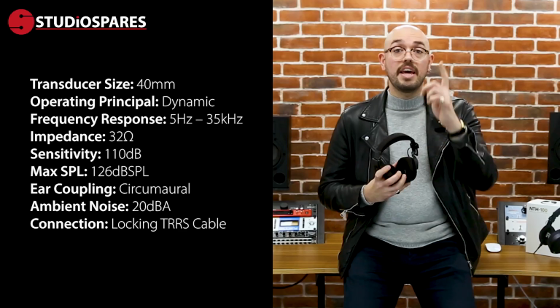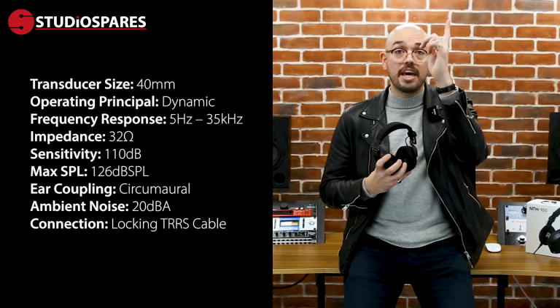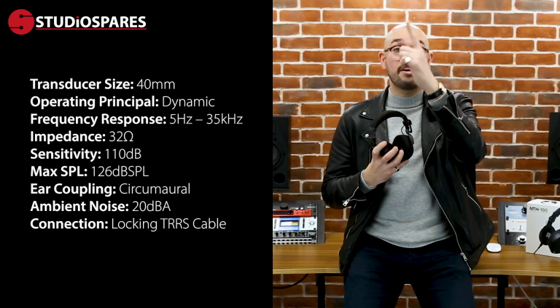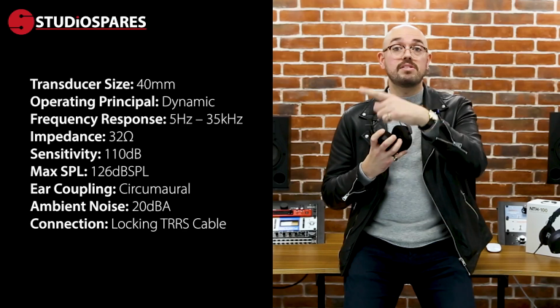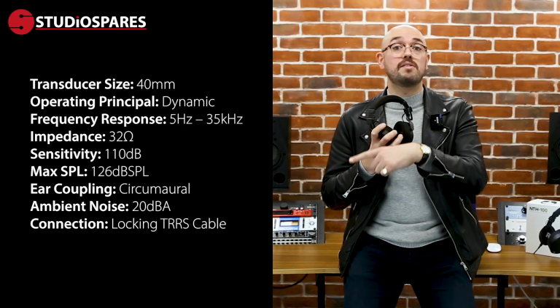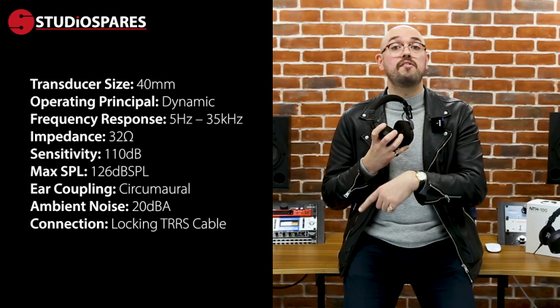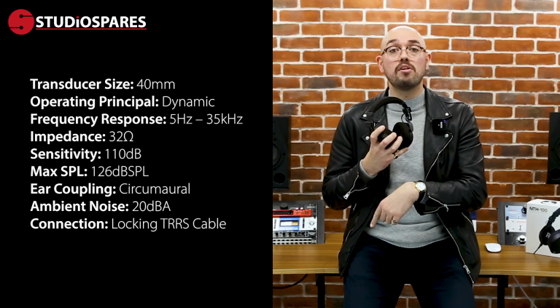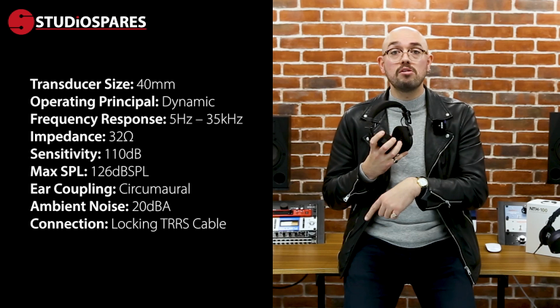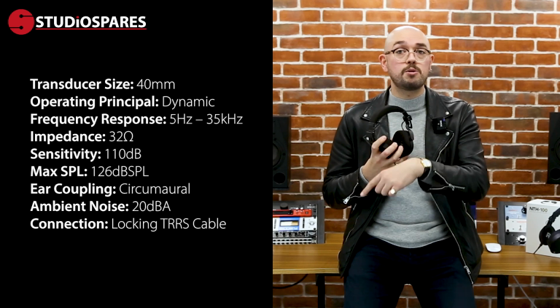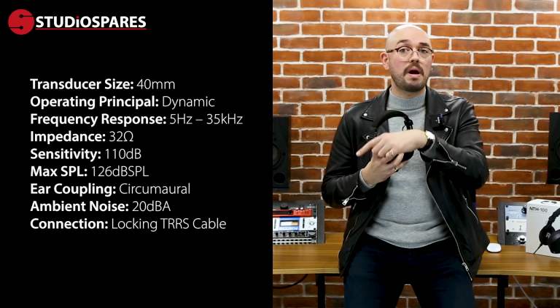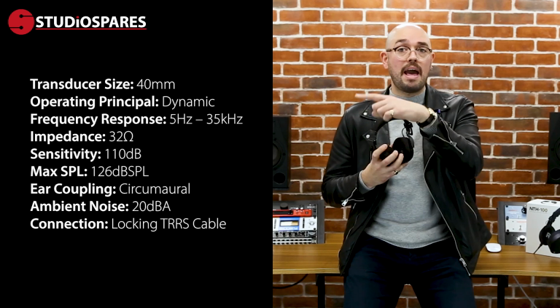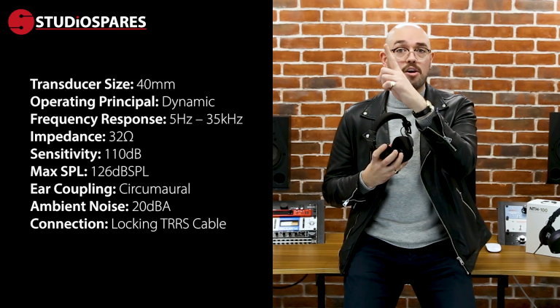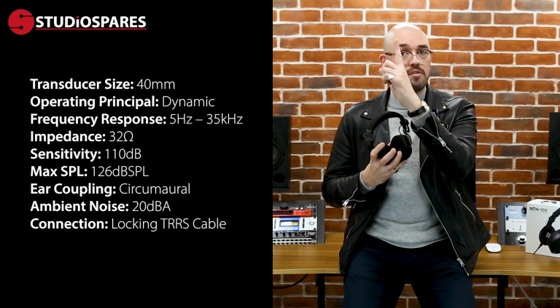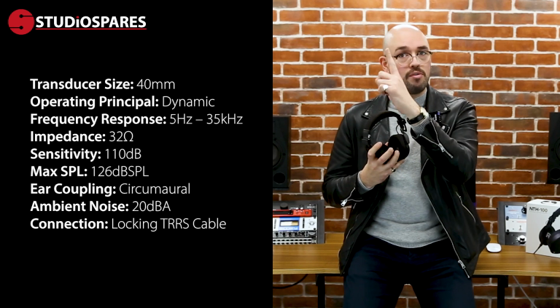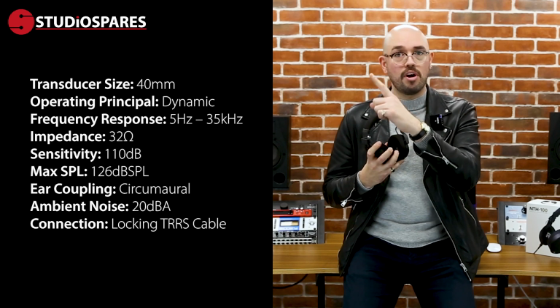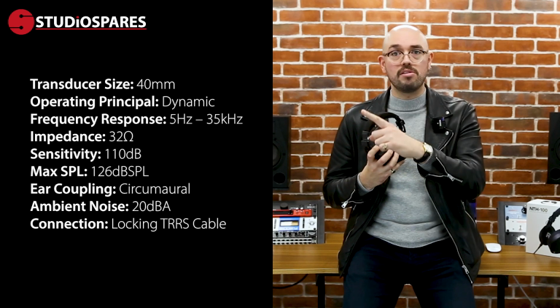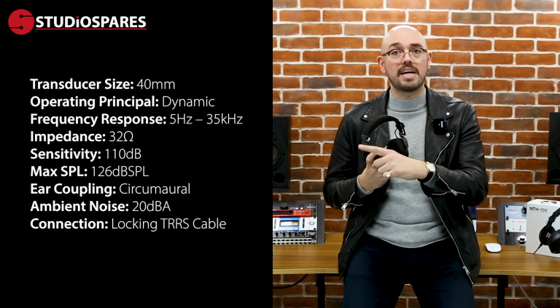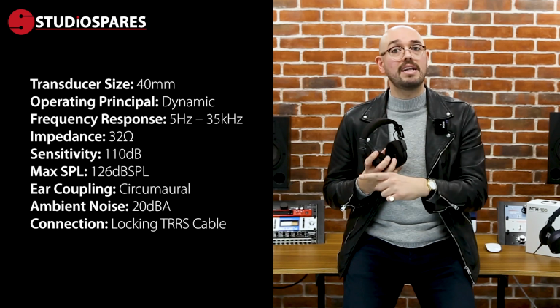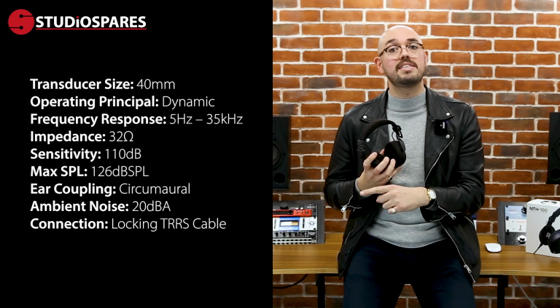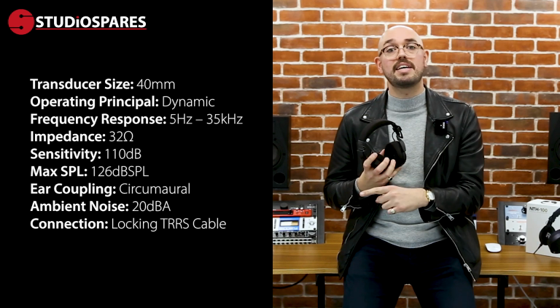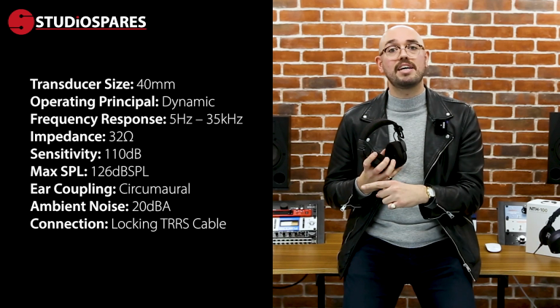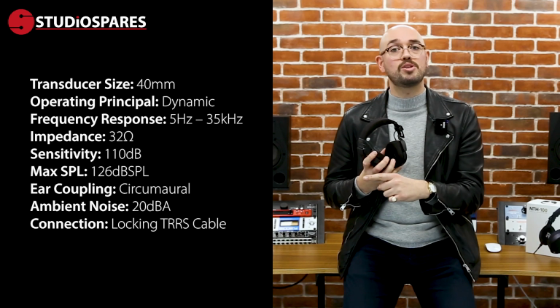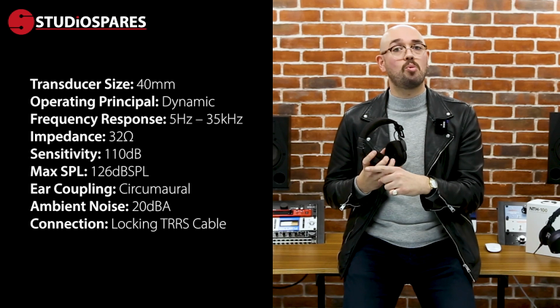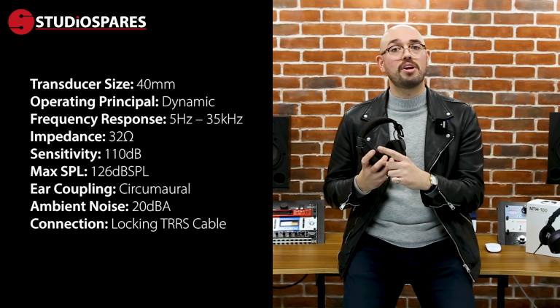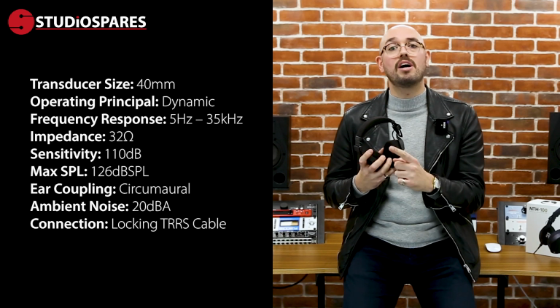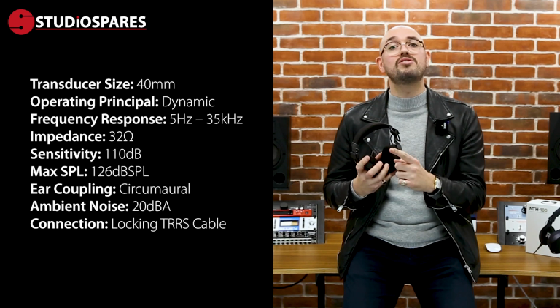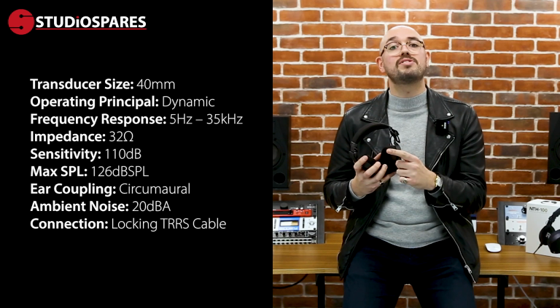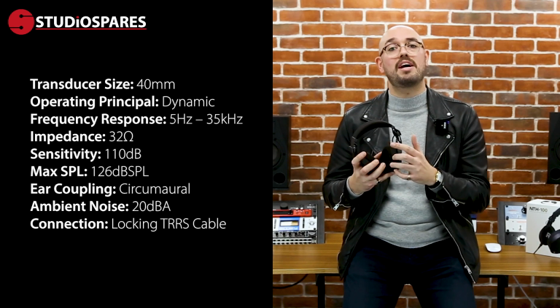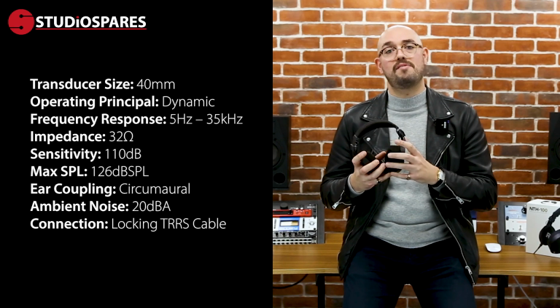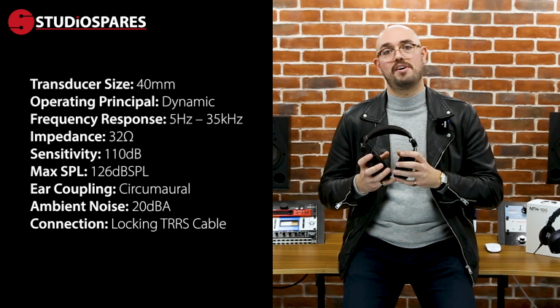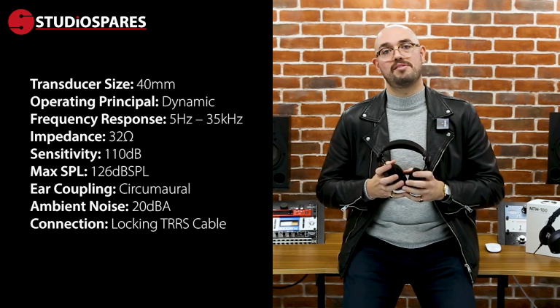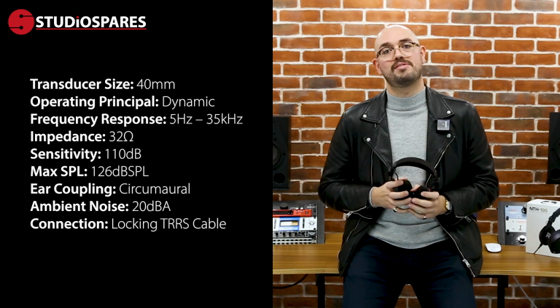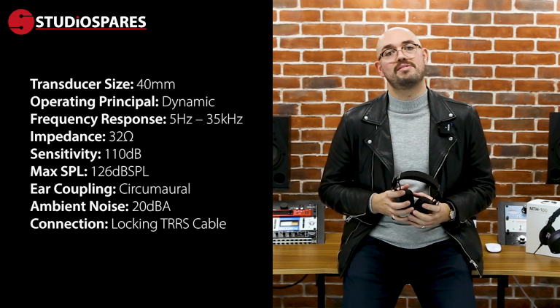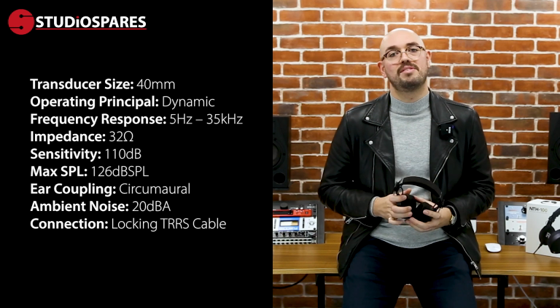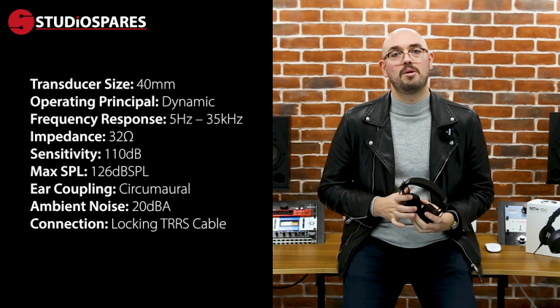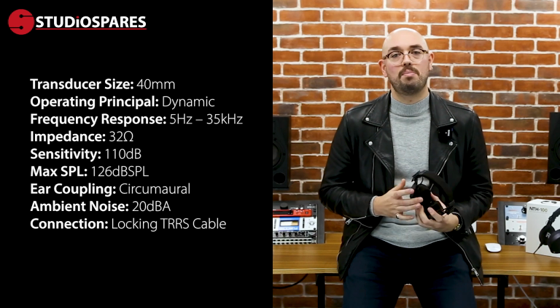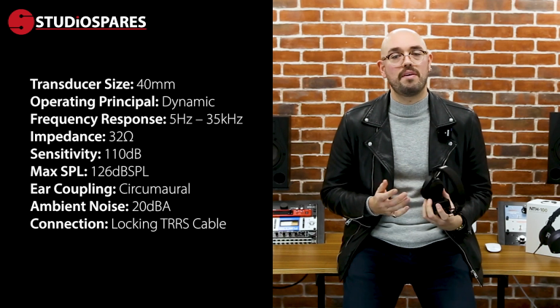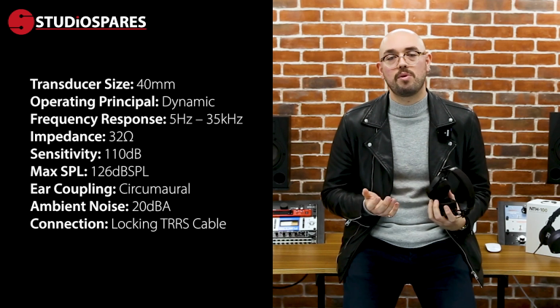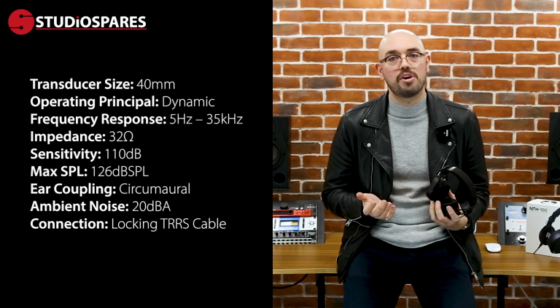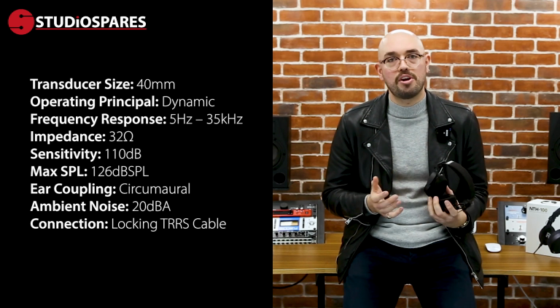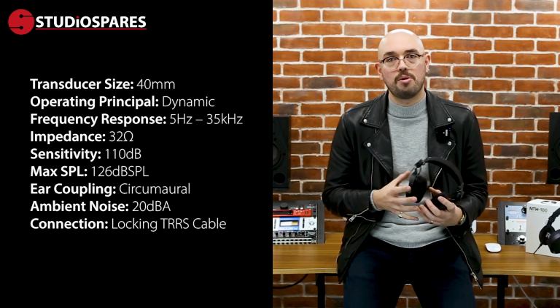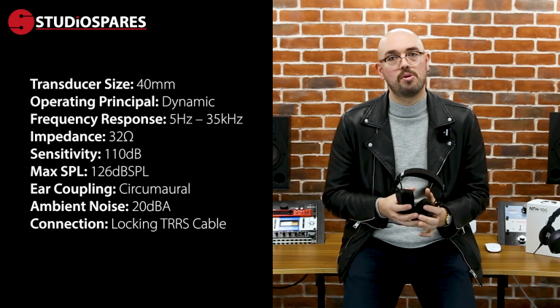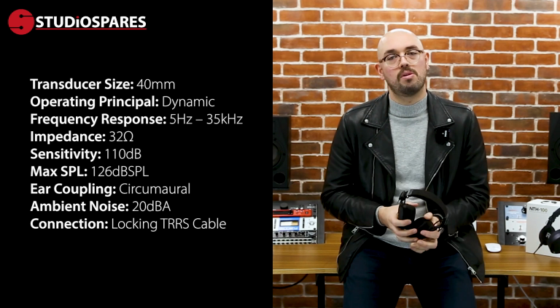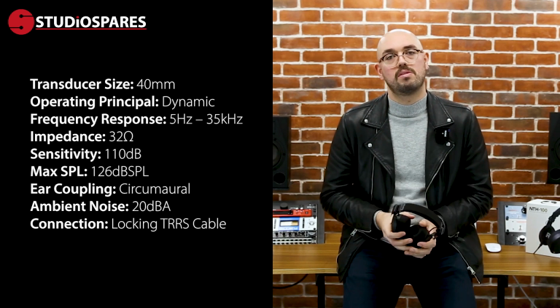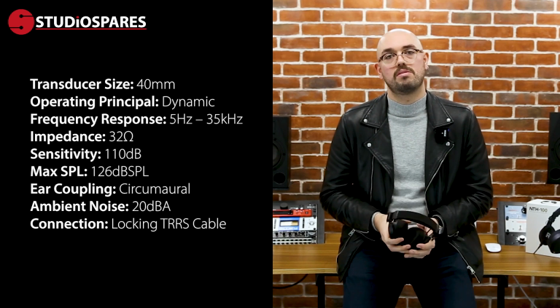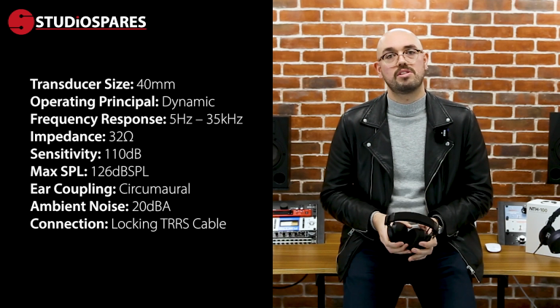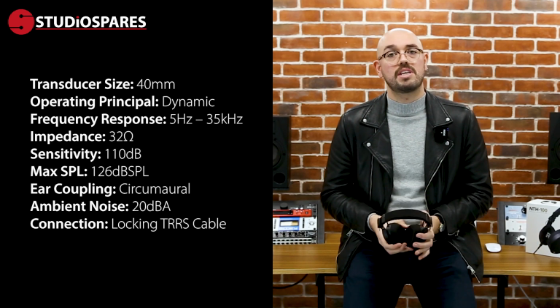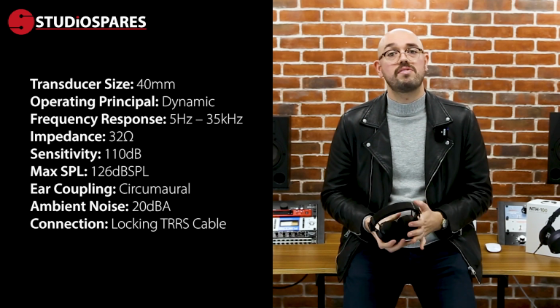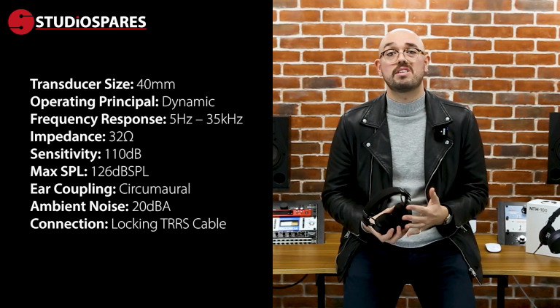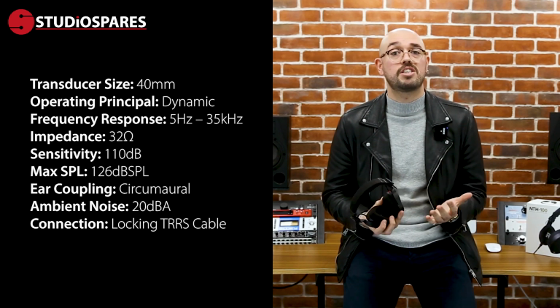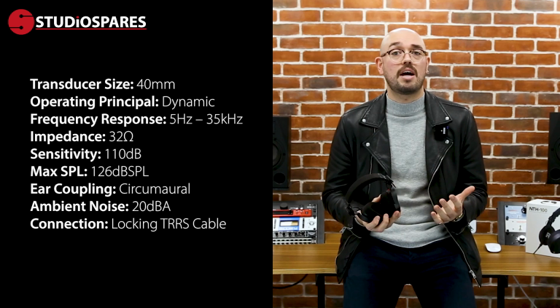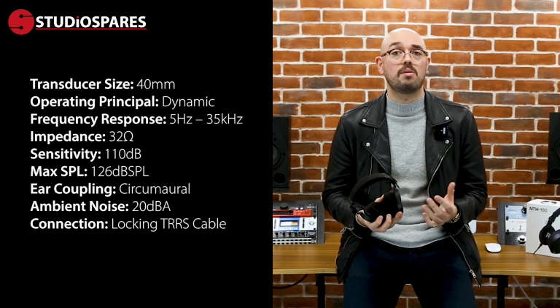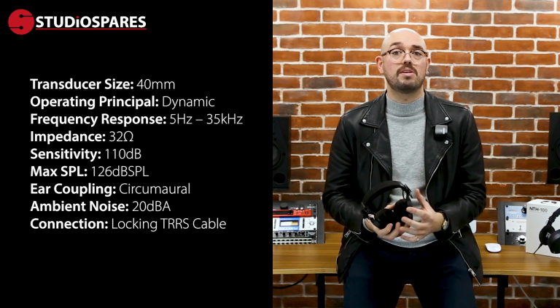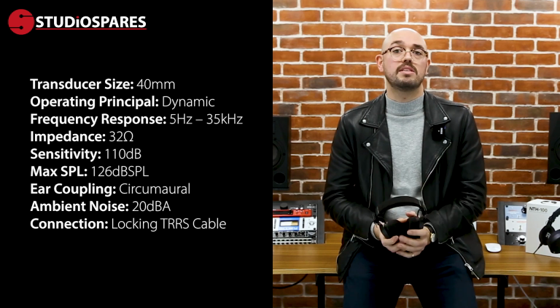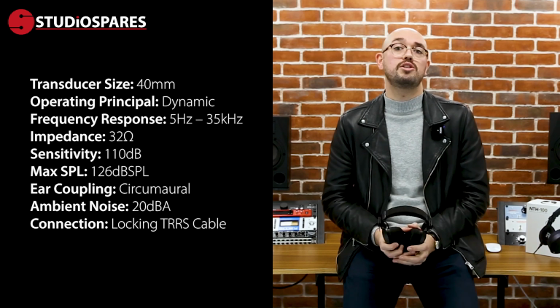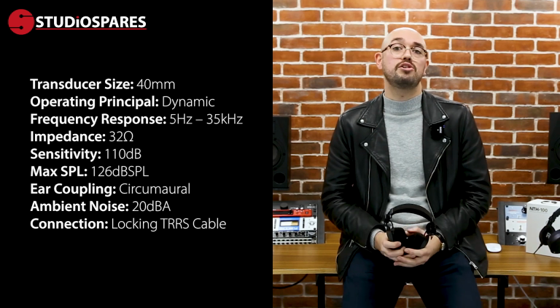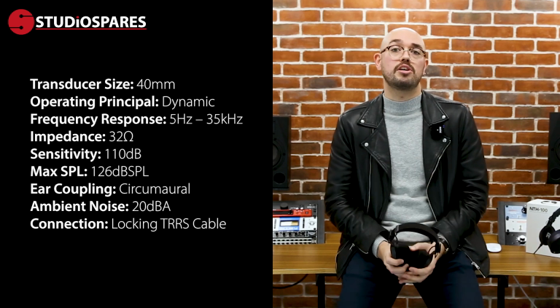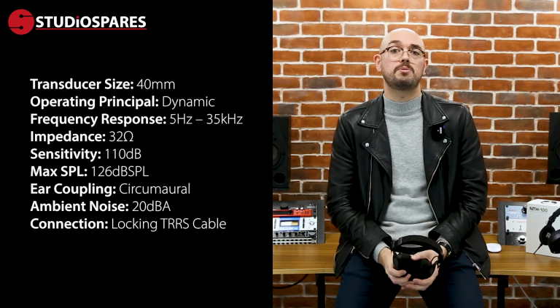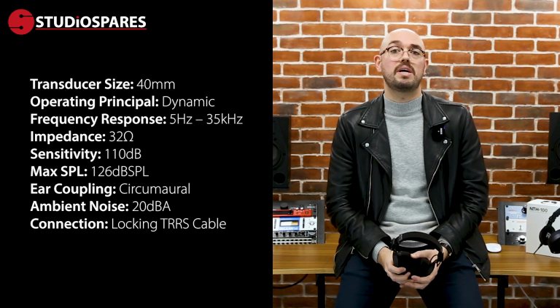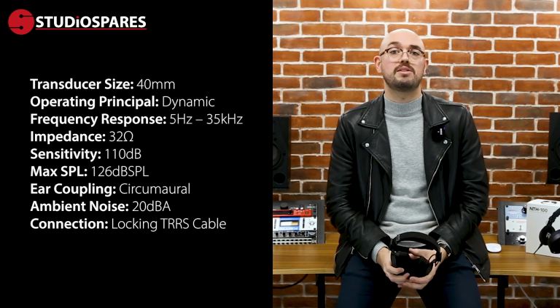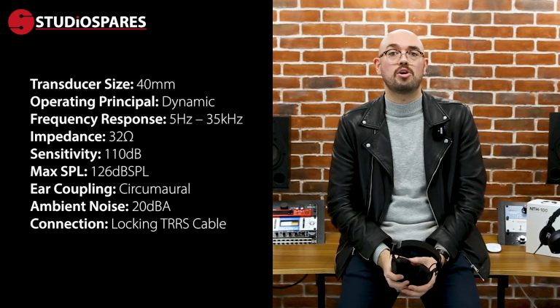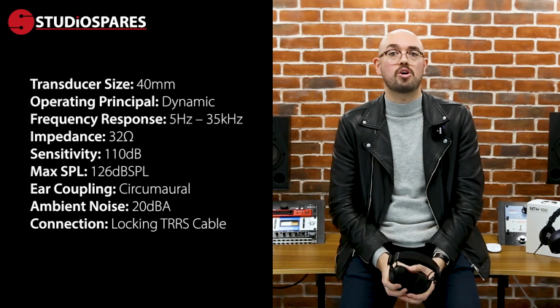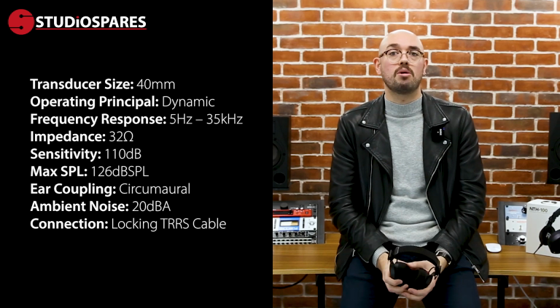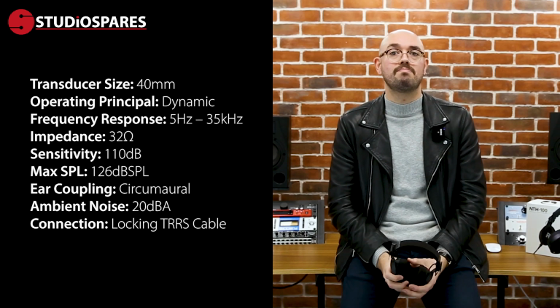Here is the full spec of the Rode NTH100 headphones. If you want to know more, just give us a shout at studiospares.com.